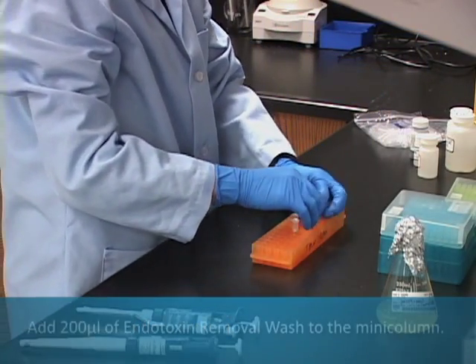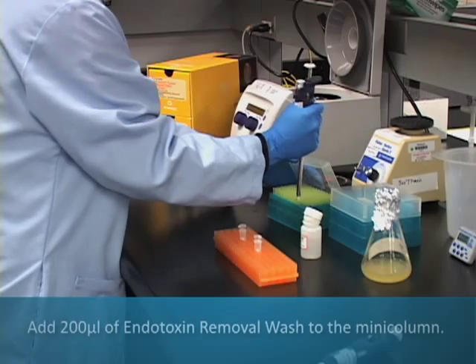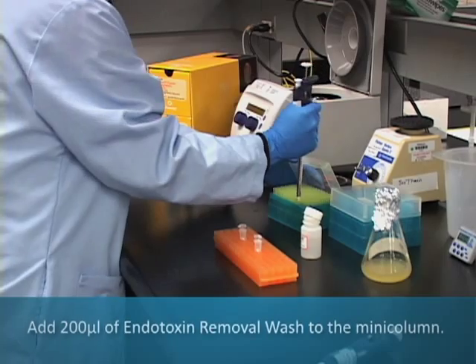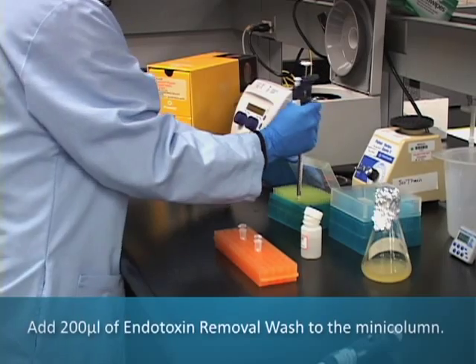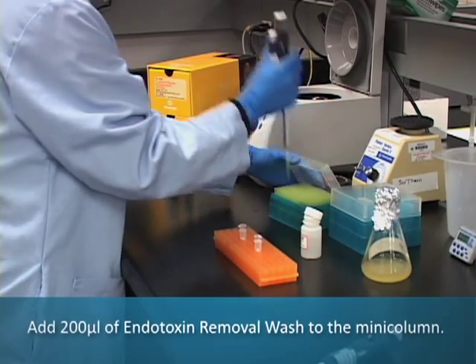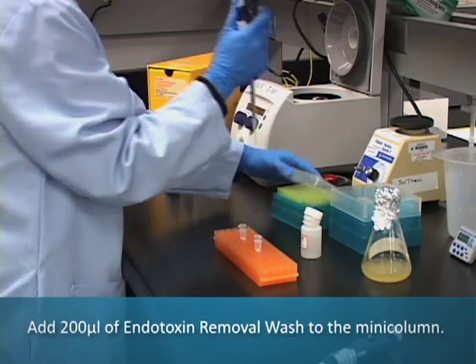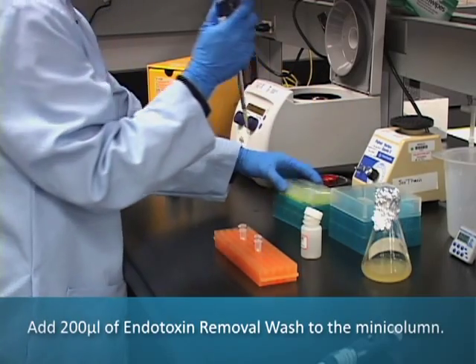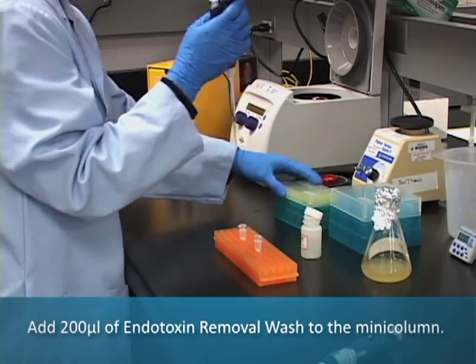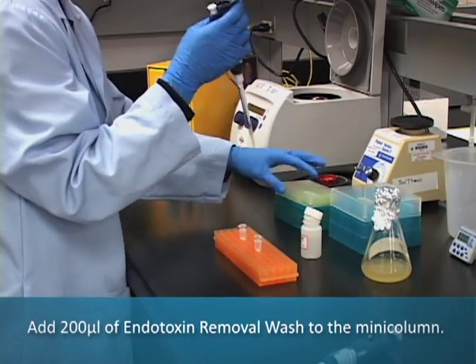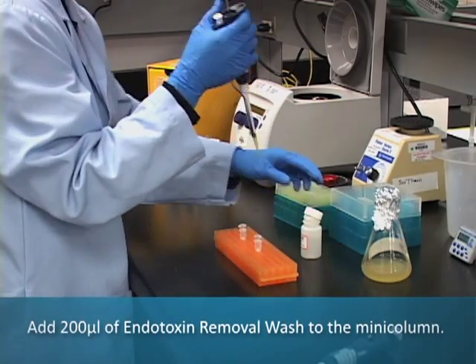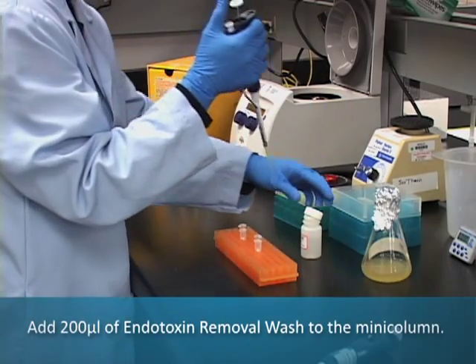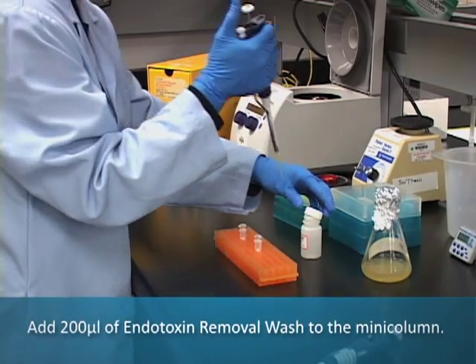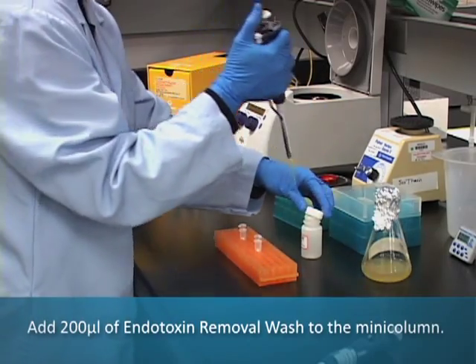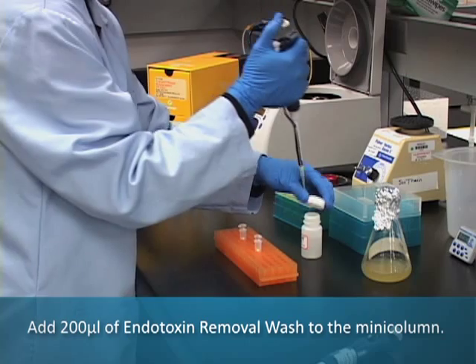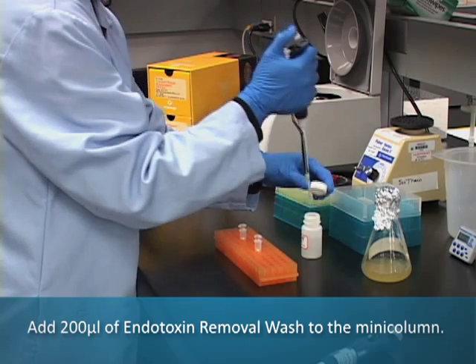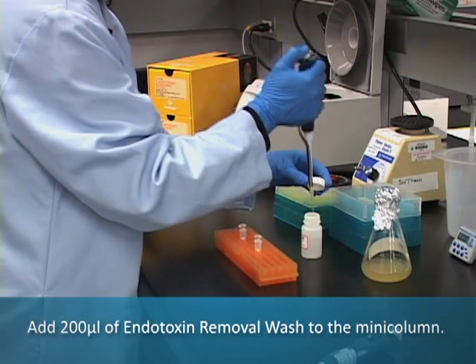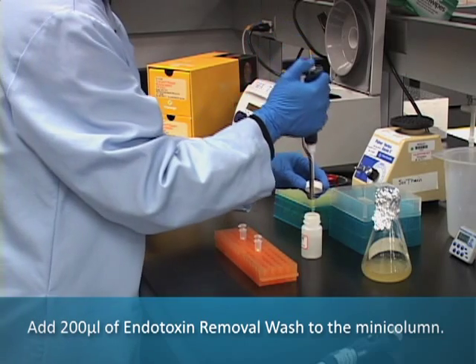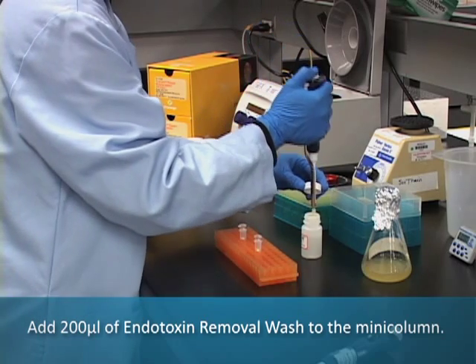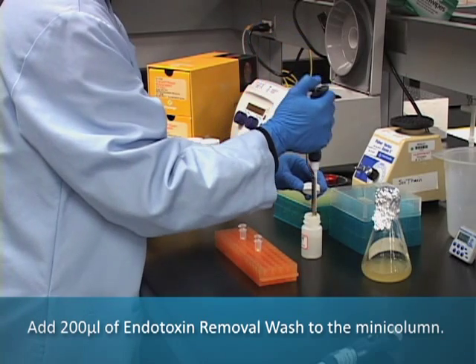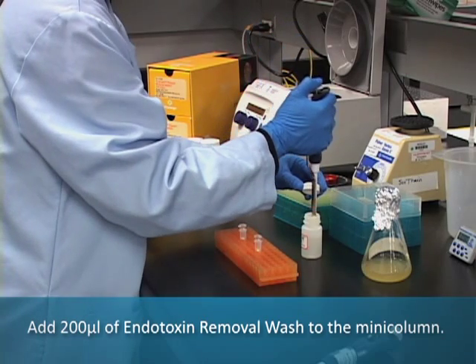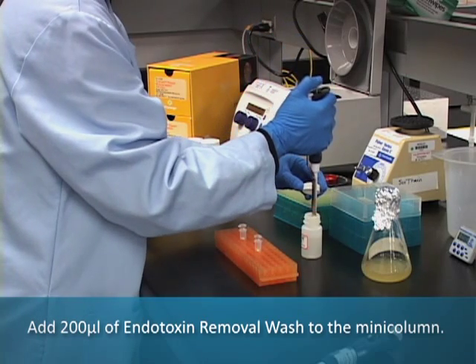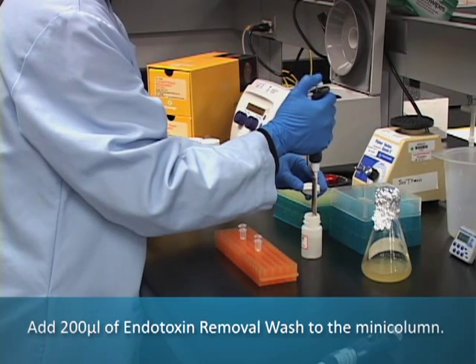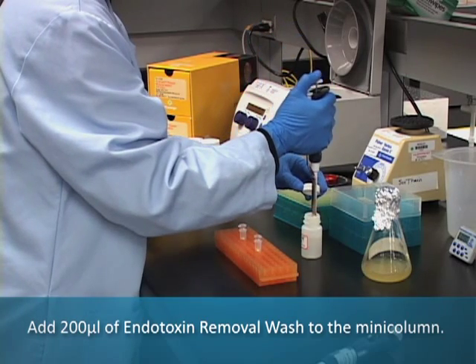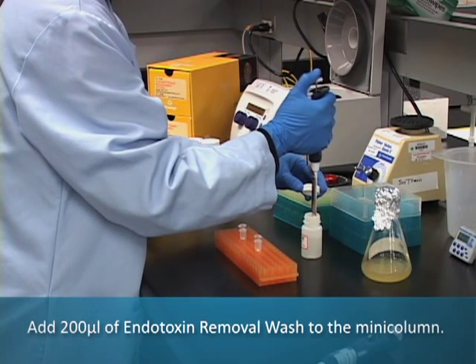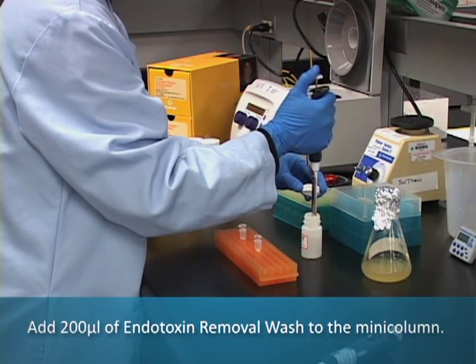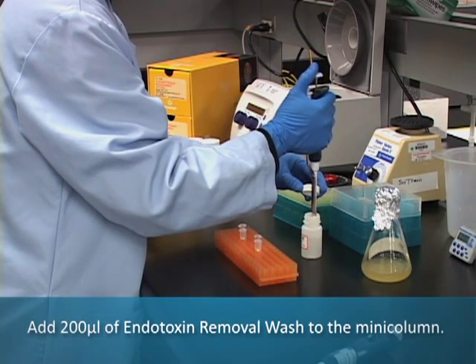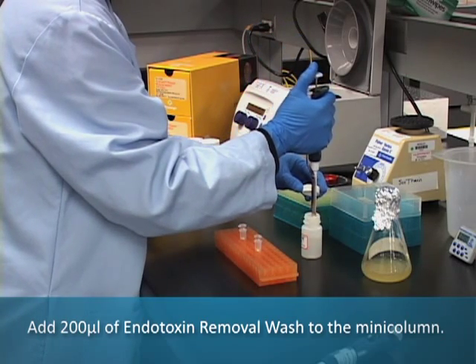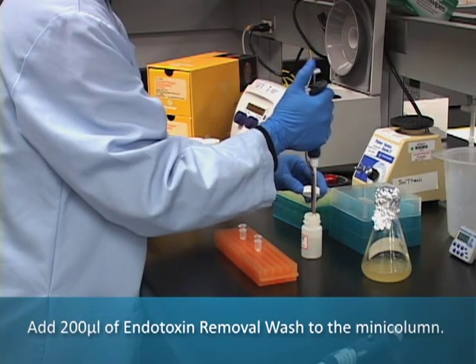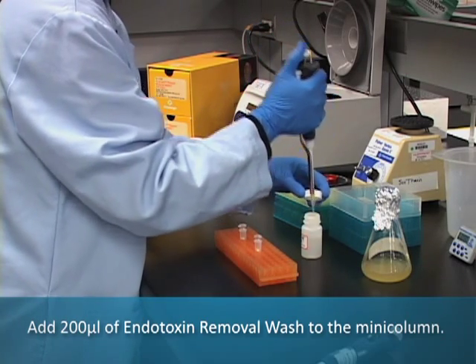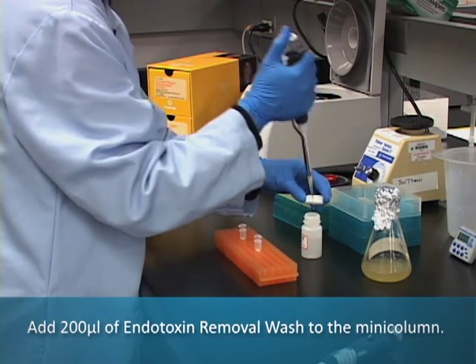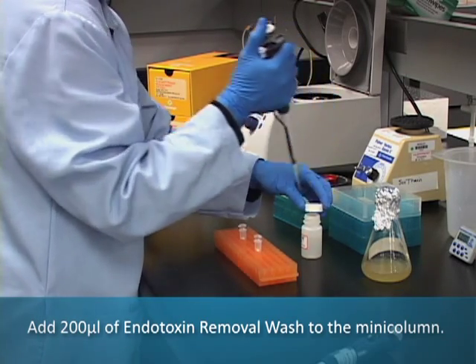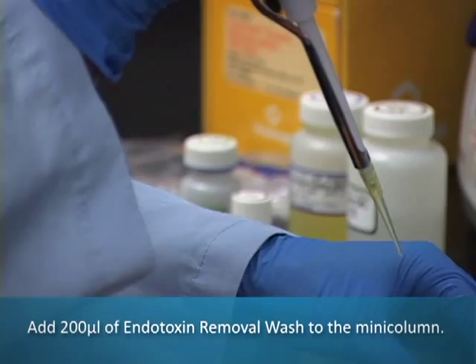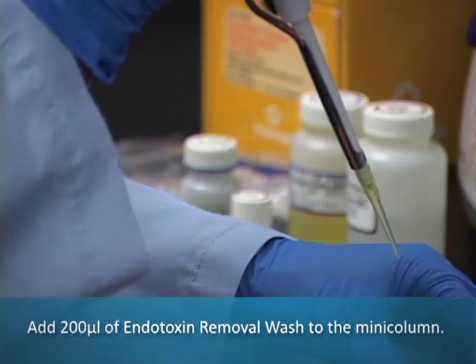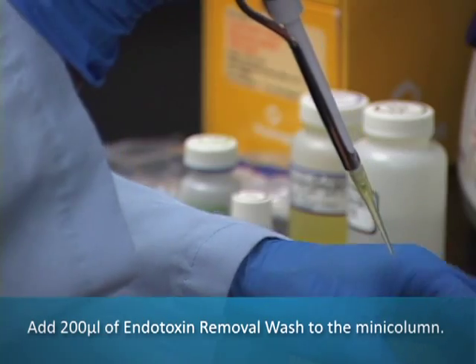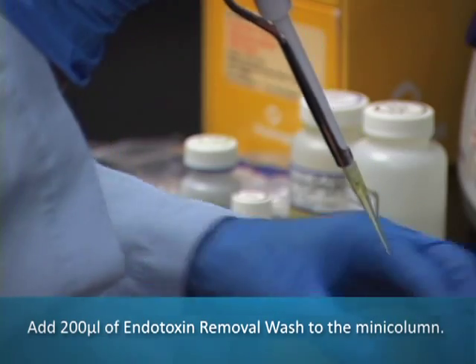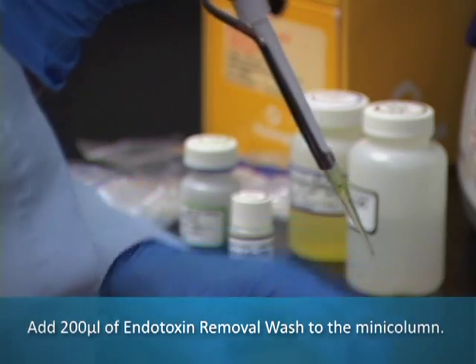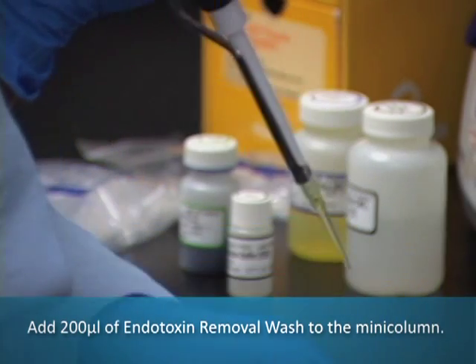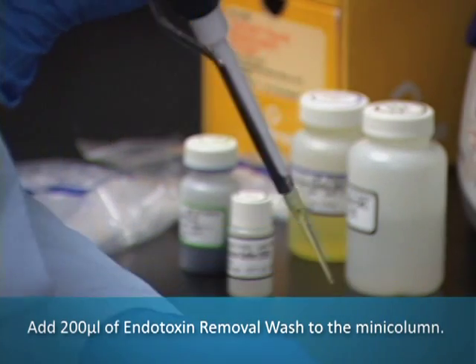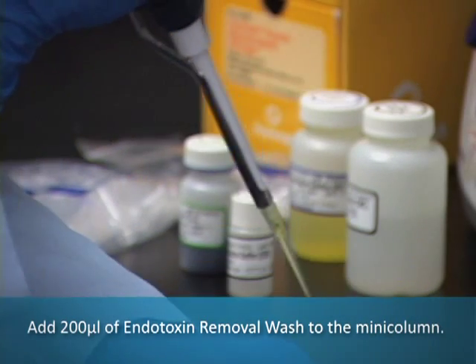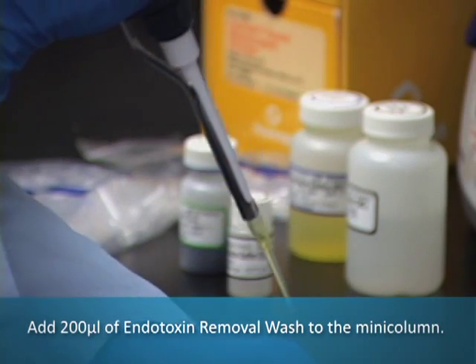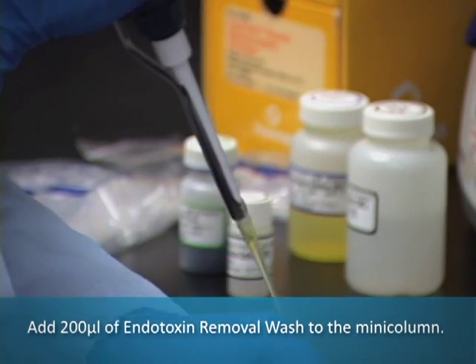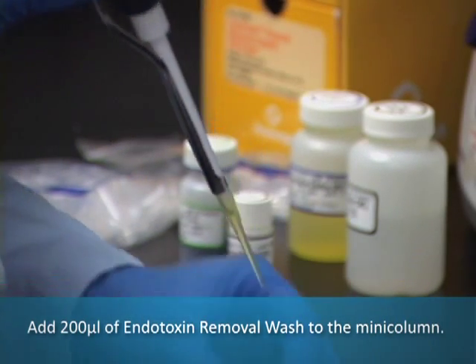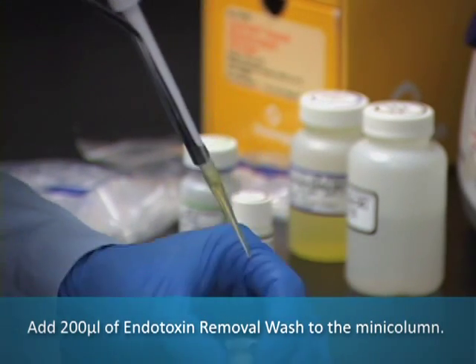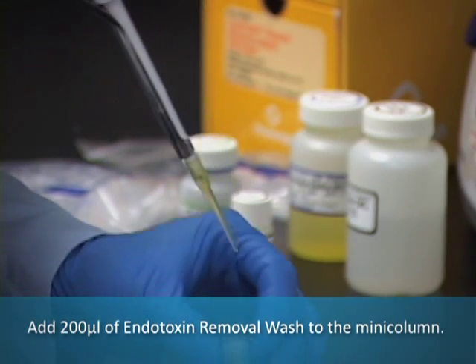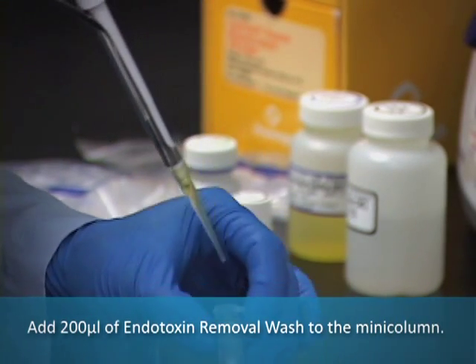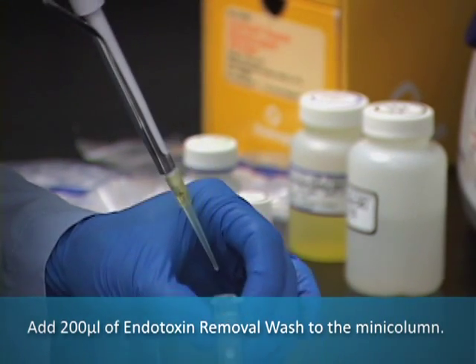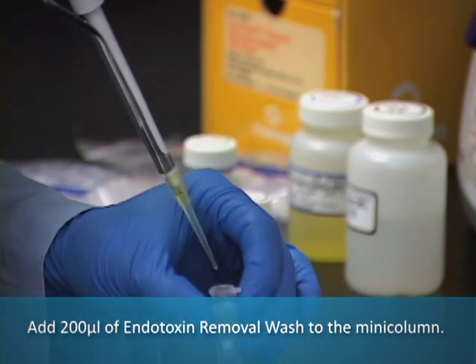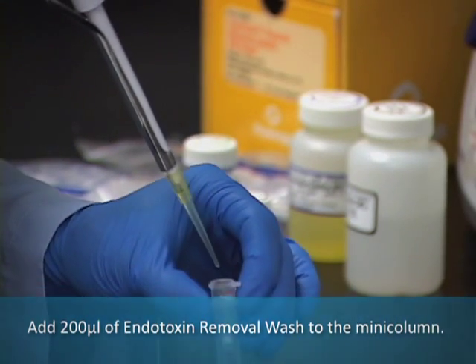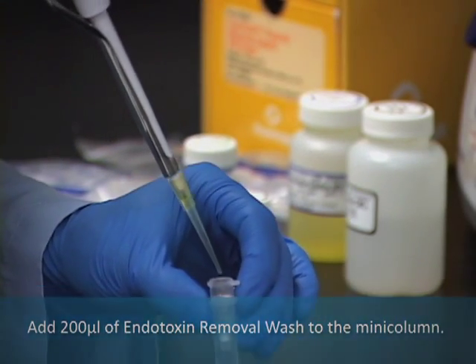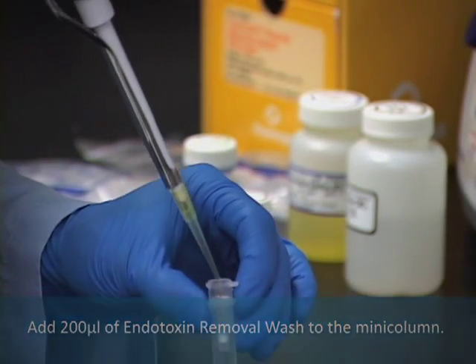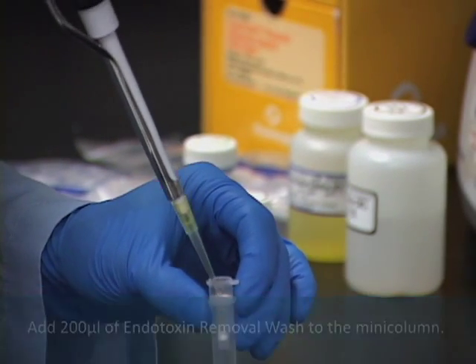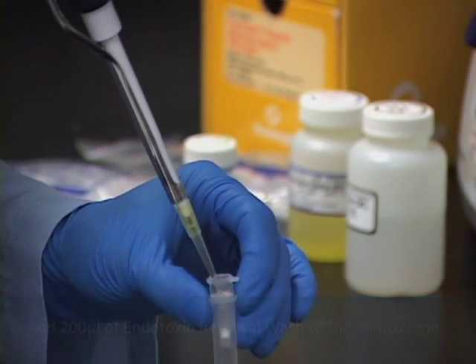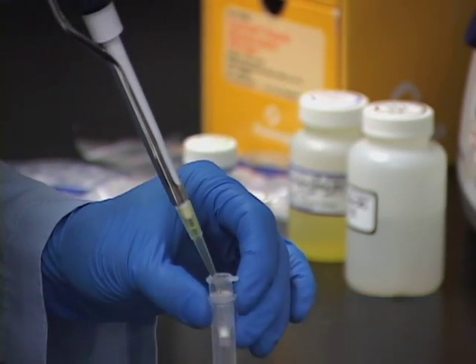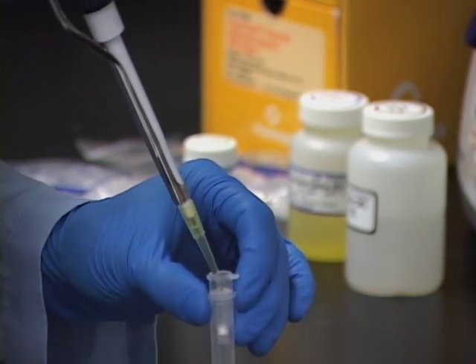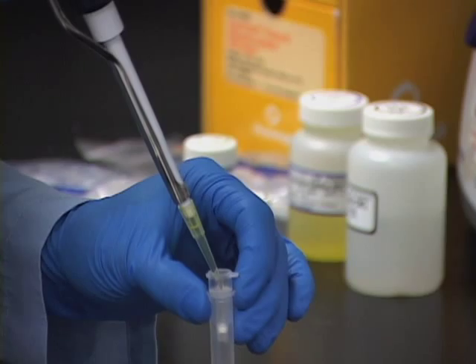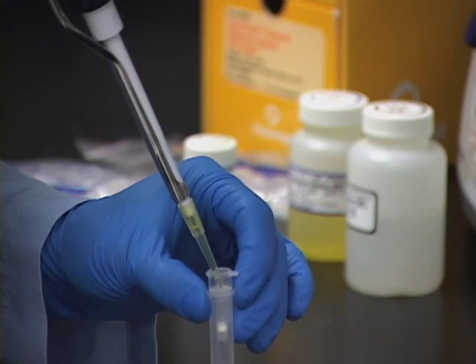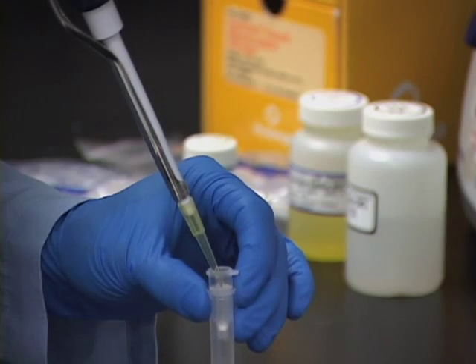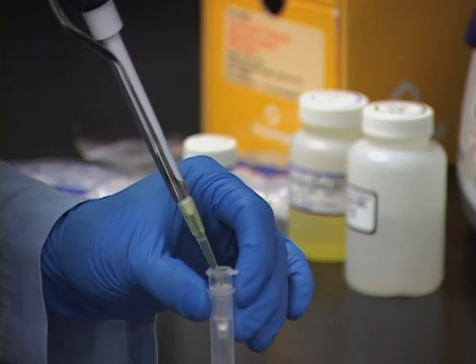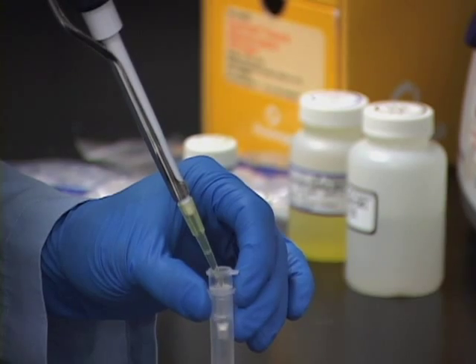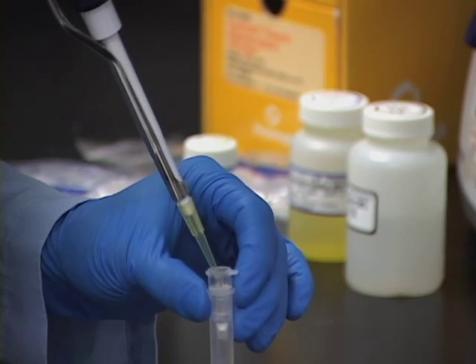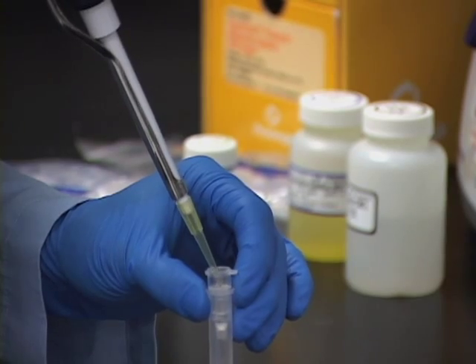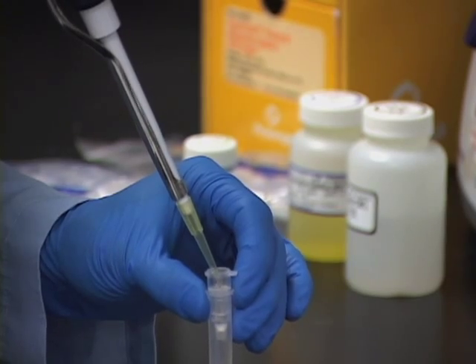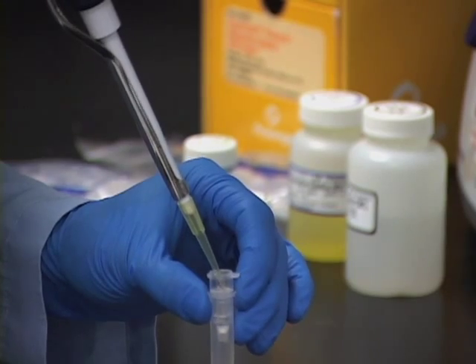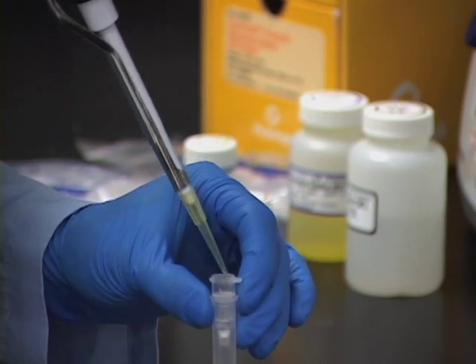Next, add 200 microliters of Endotoxin Removal Wash to the Mini-Column and centrifuge at maximum speed for 15 seconds.